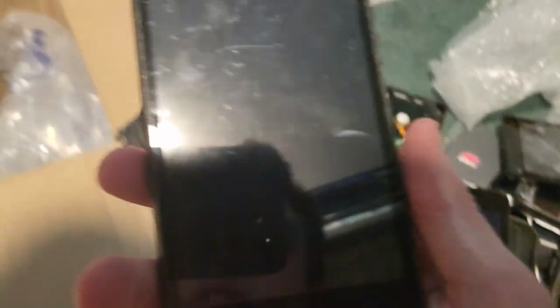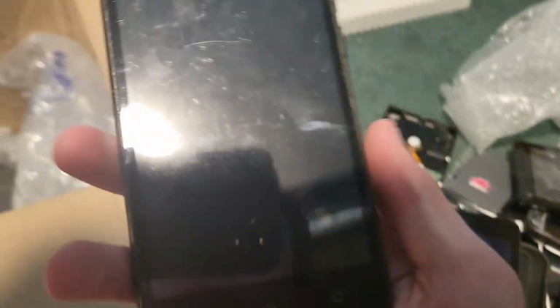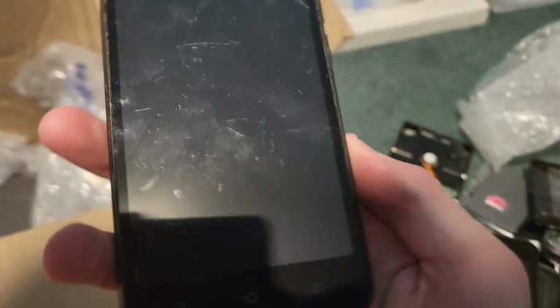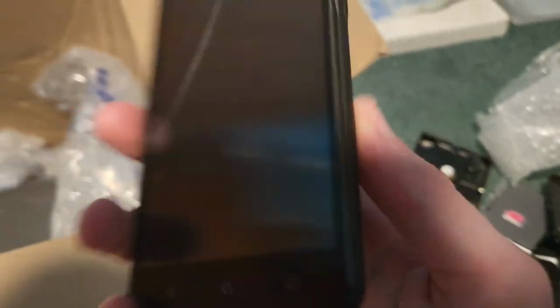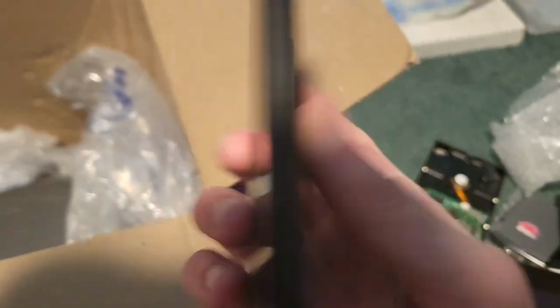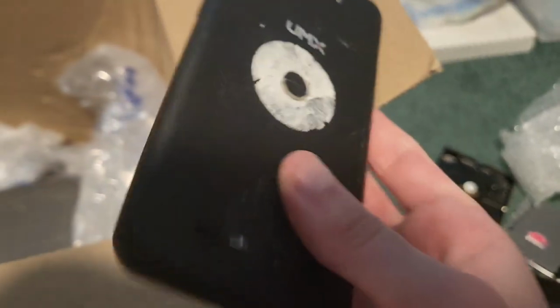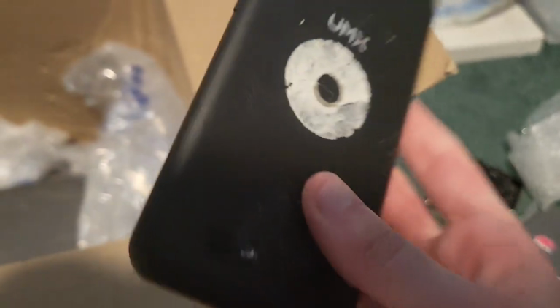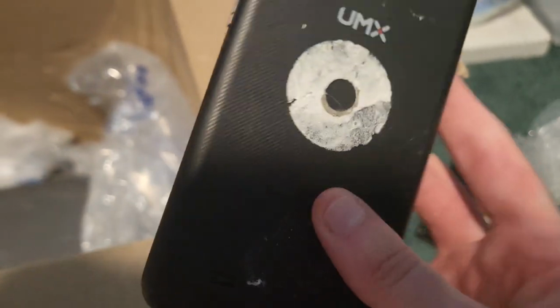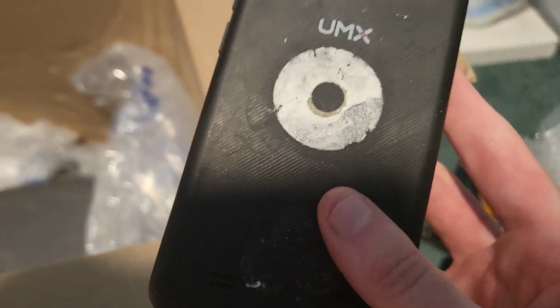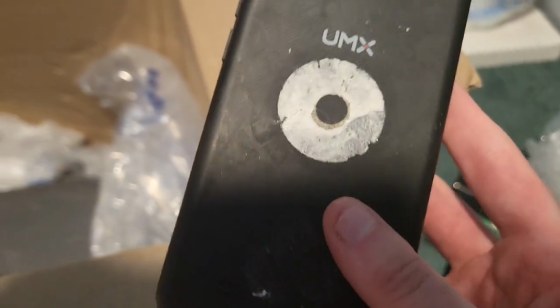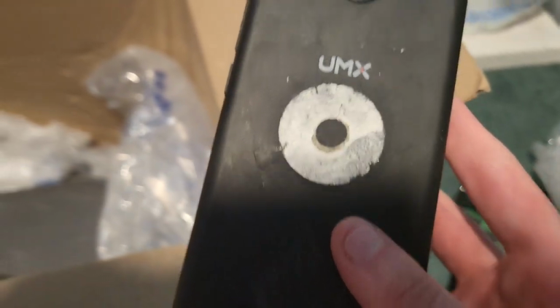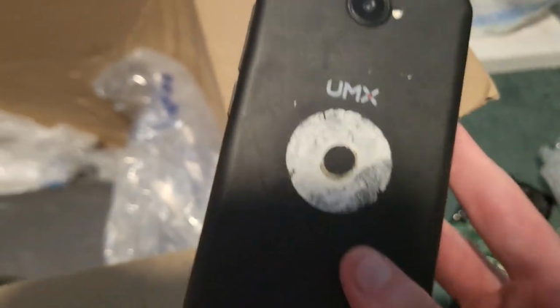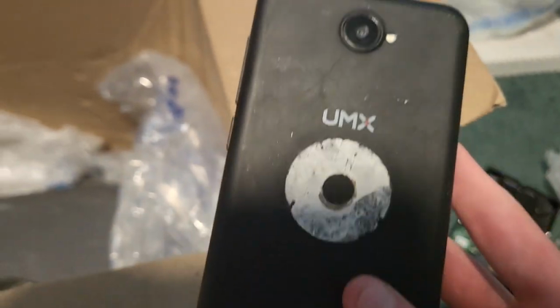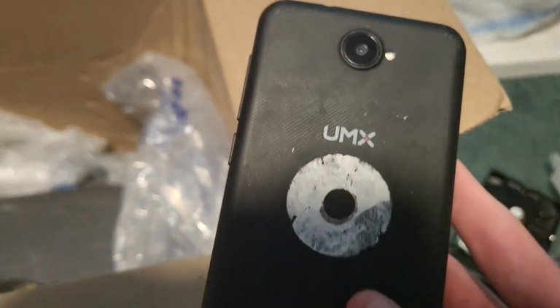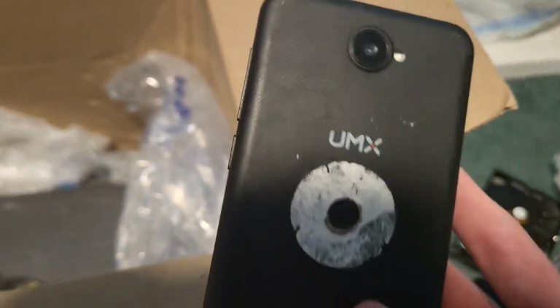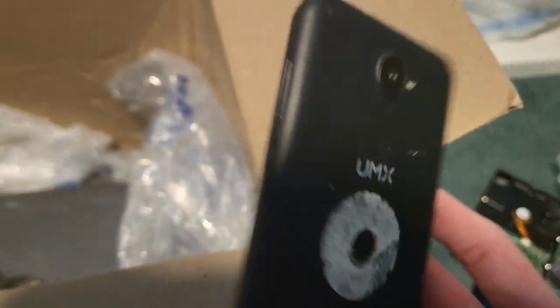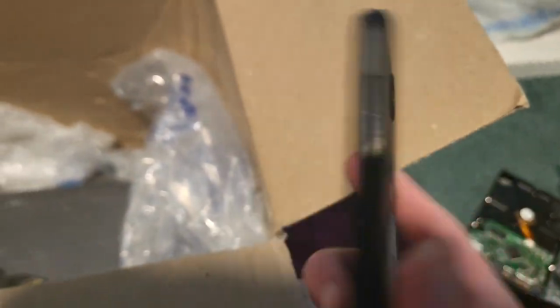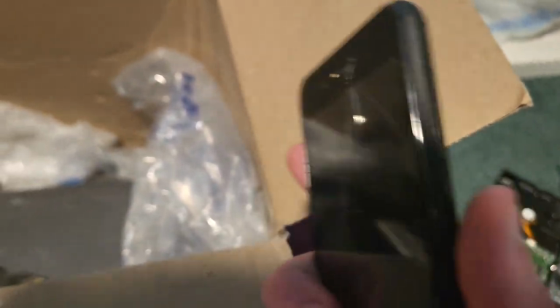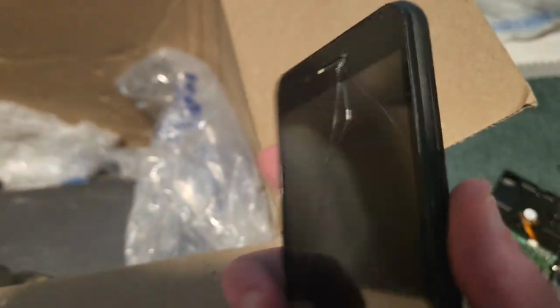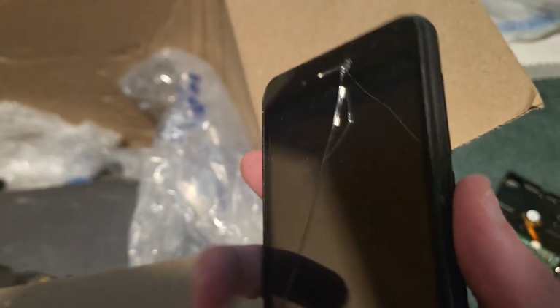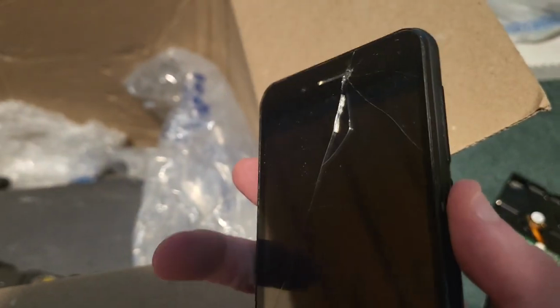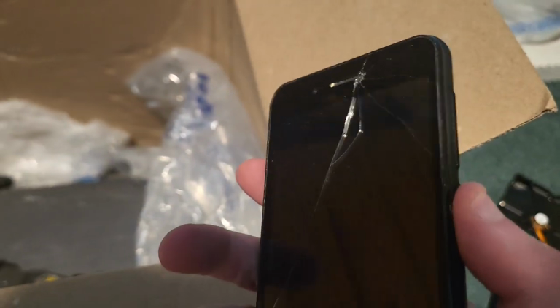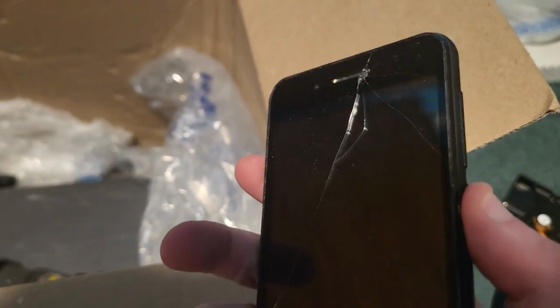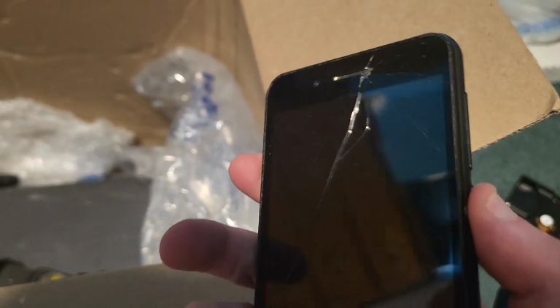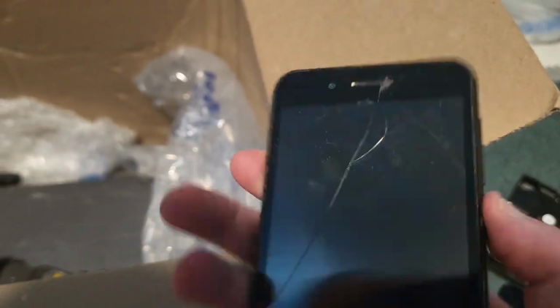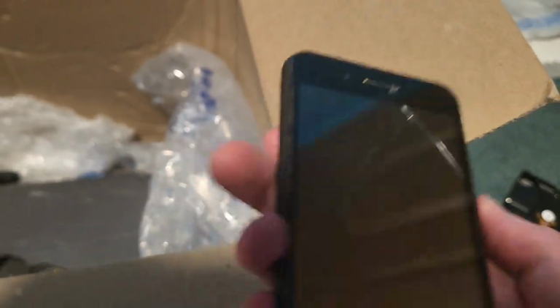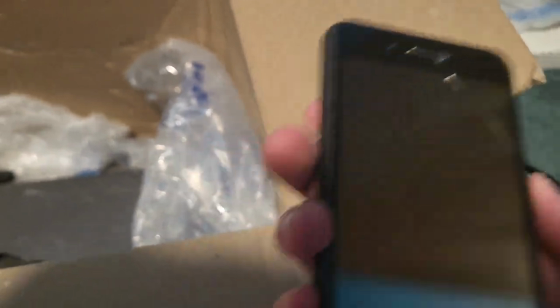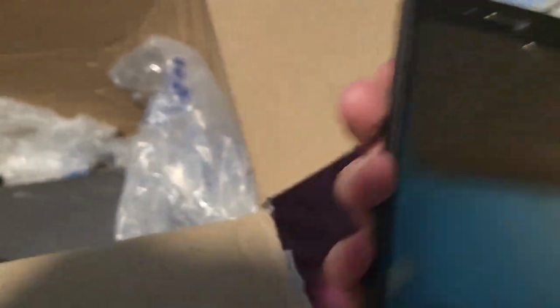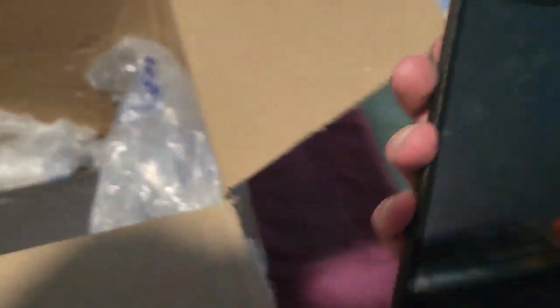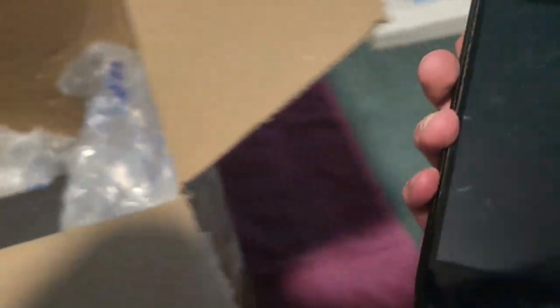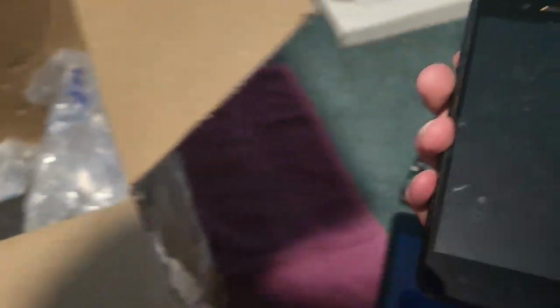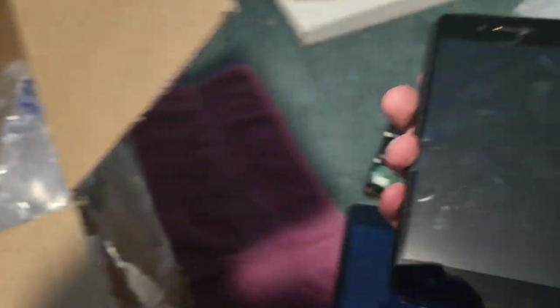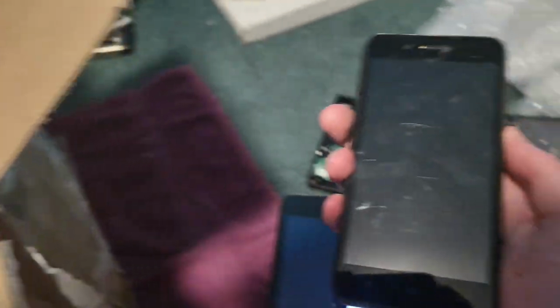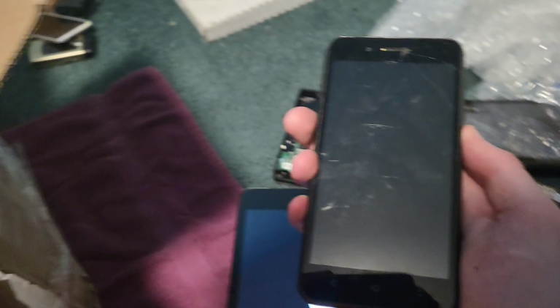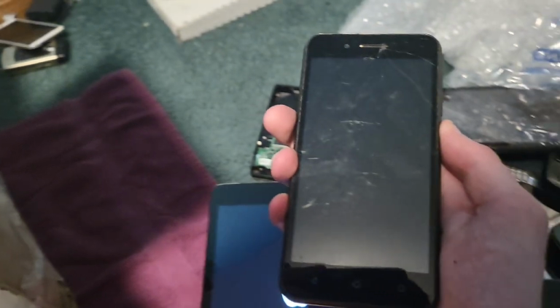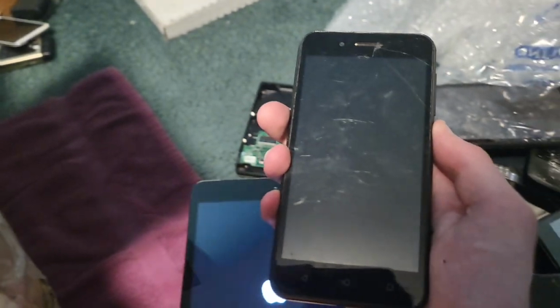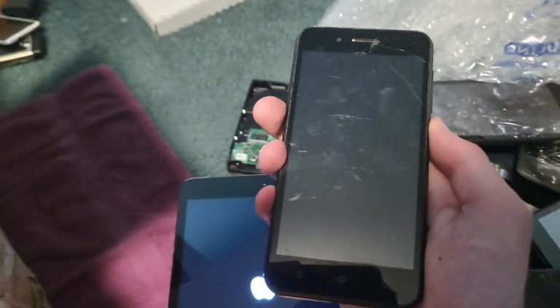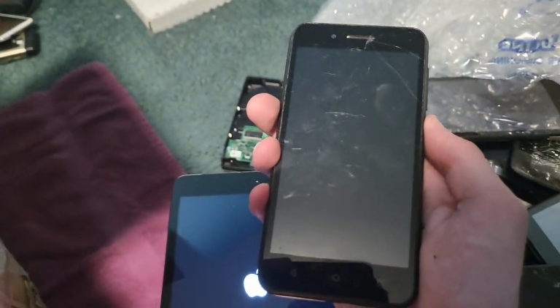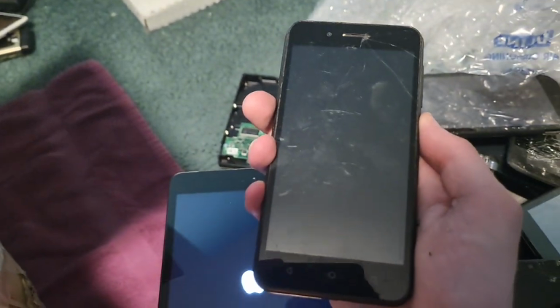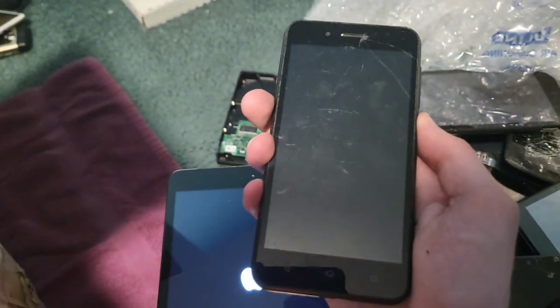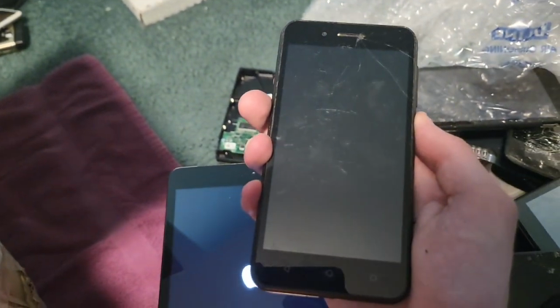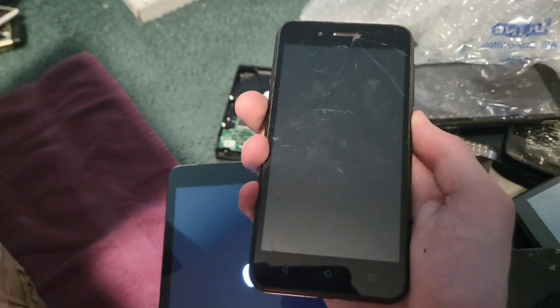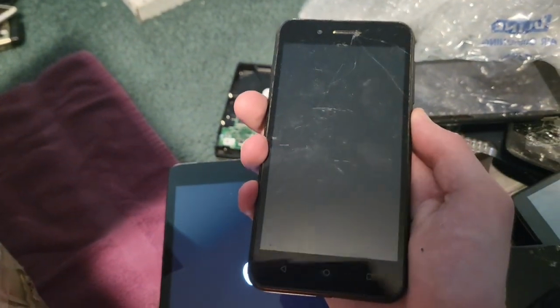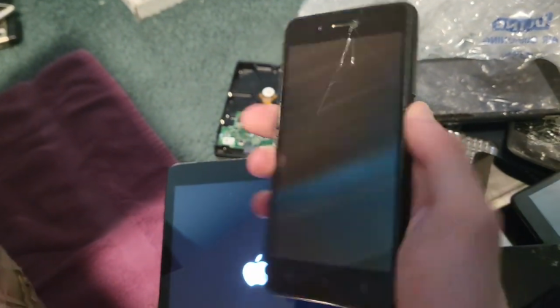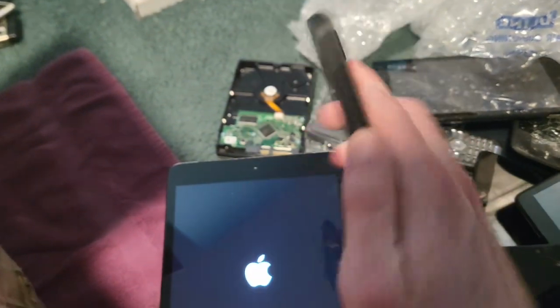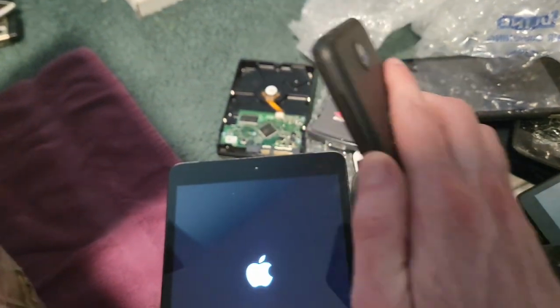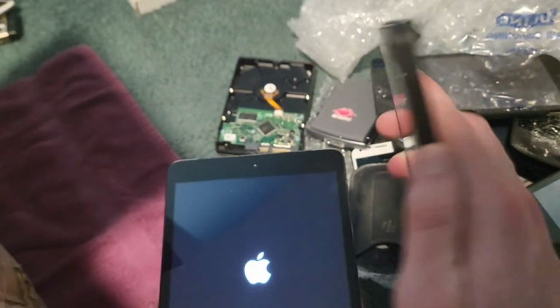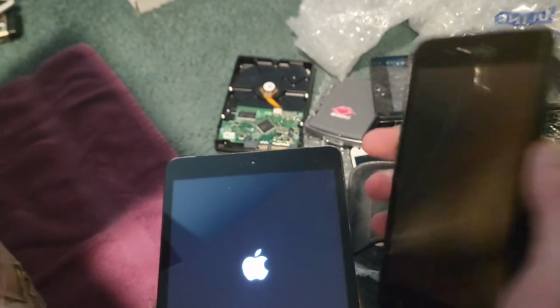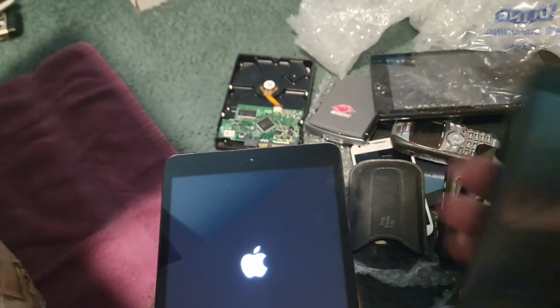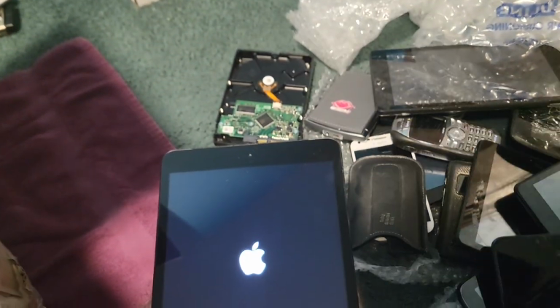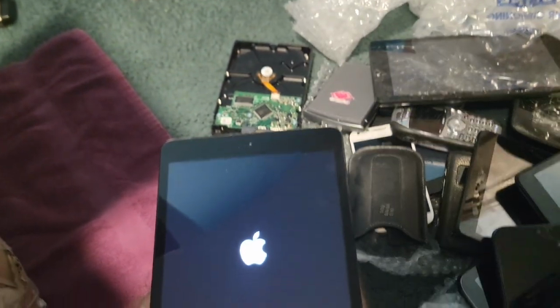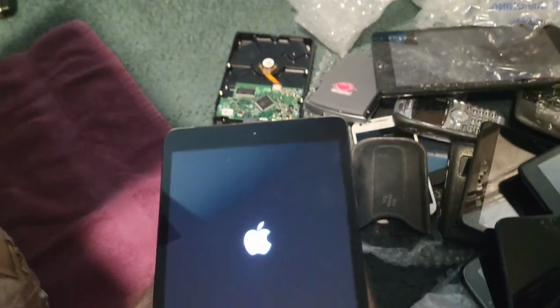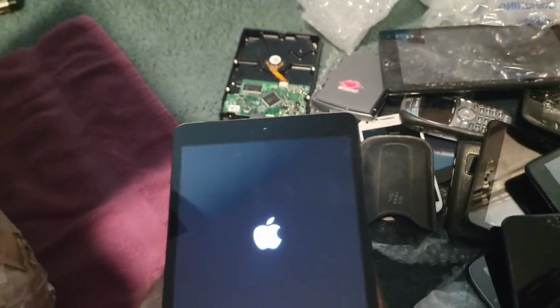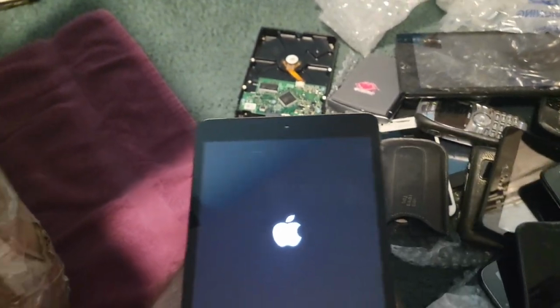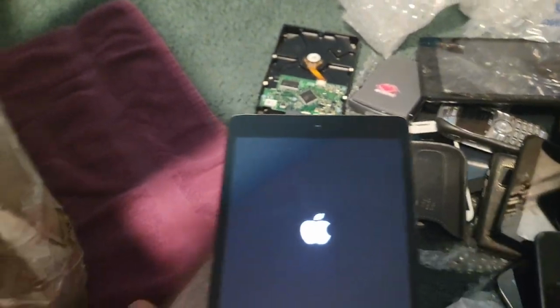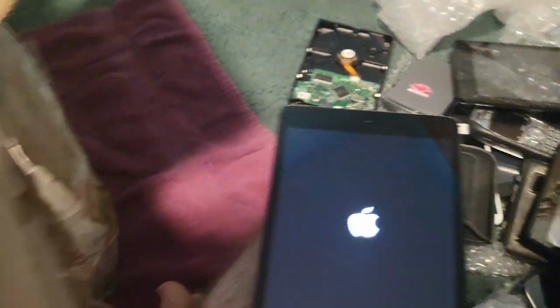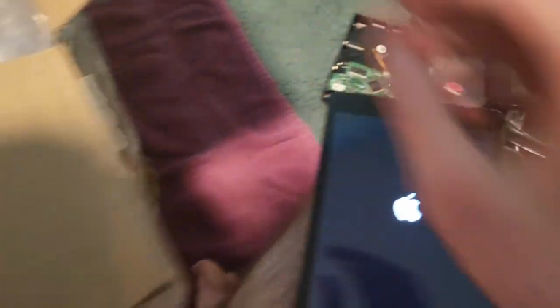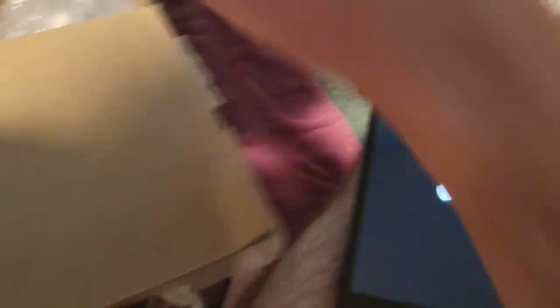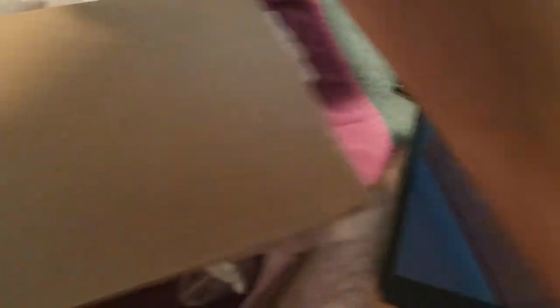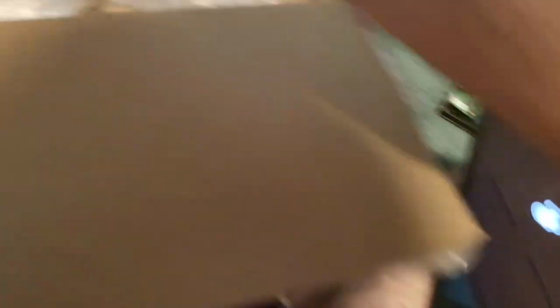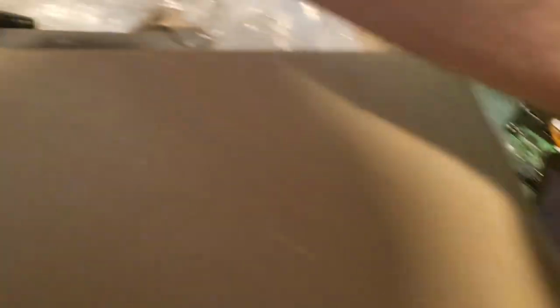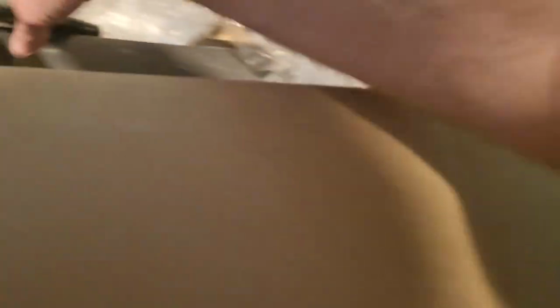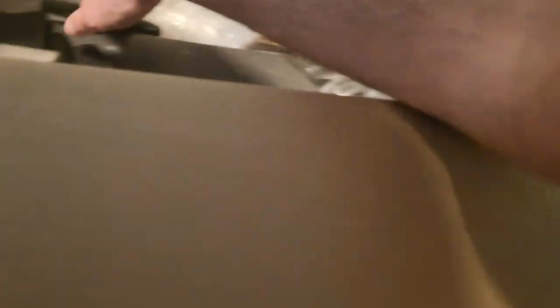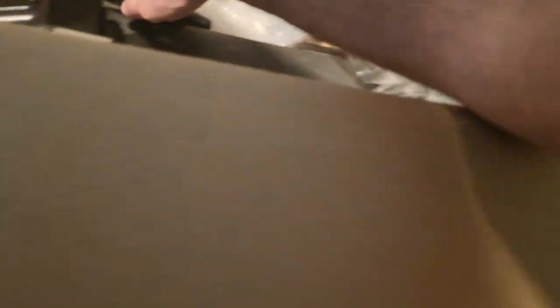We got an Amazon Kindle Fire 7 that is very badly cracked. Let's see if it works — it's dead. But that iPad is so cool, I really hope and pray it's not iCloud locked.